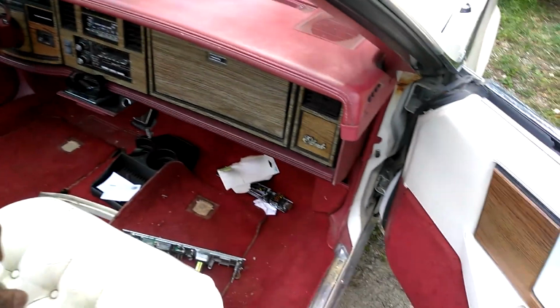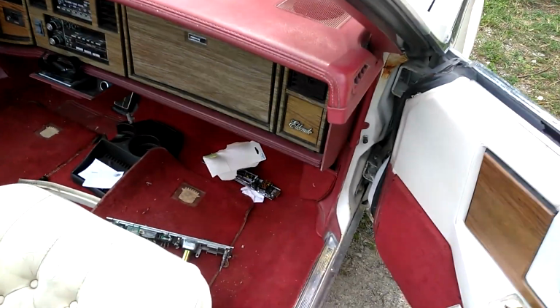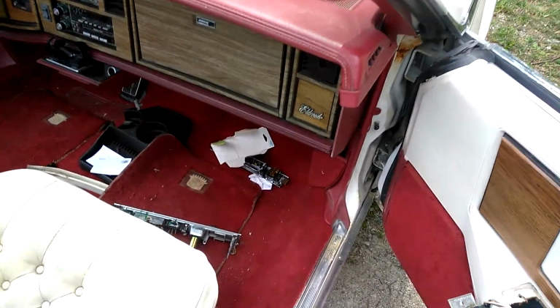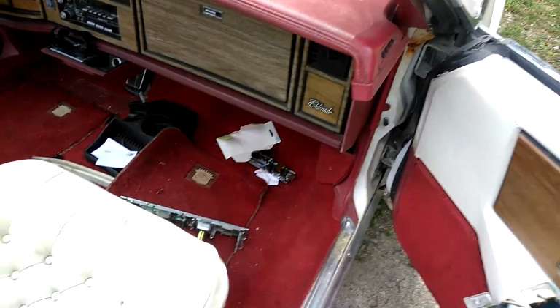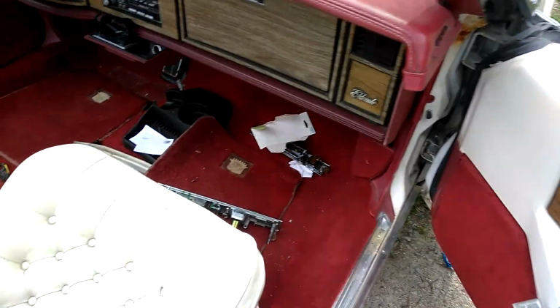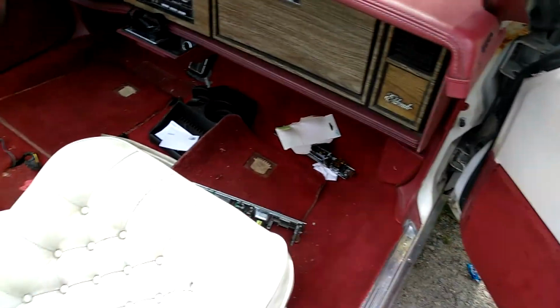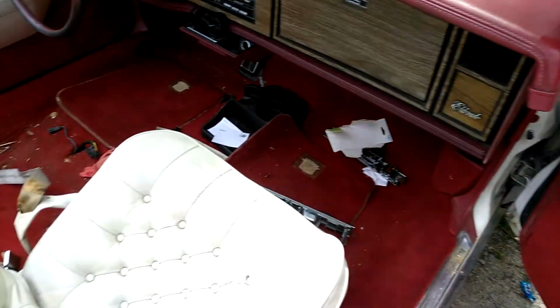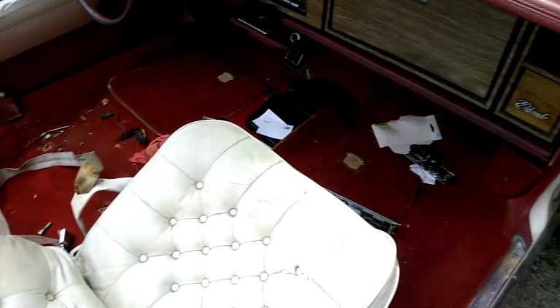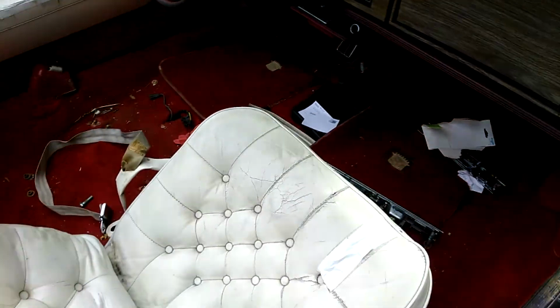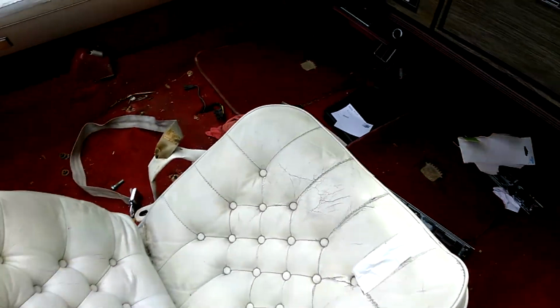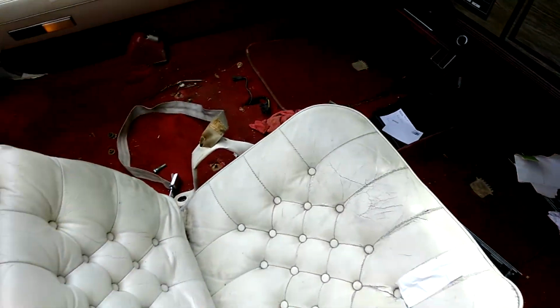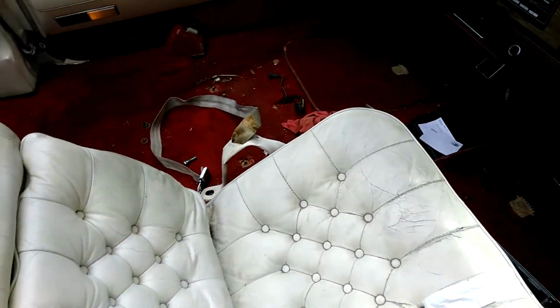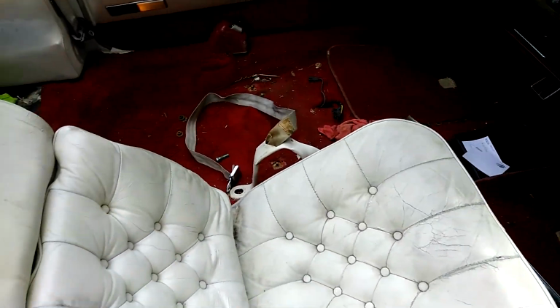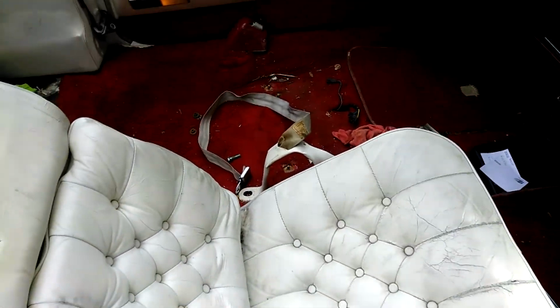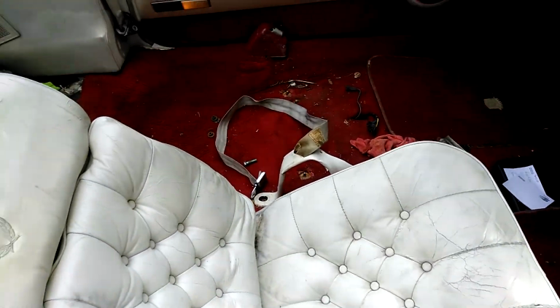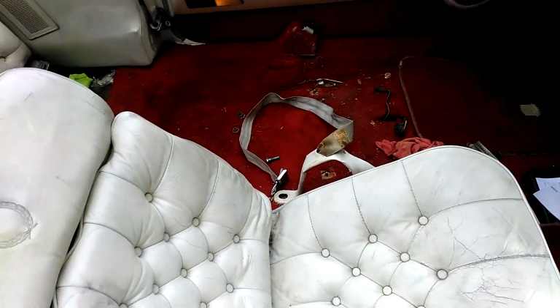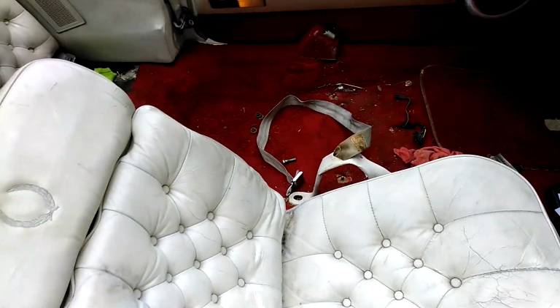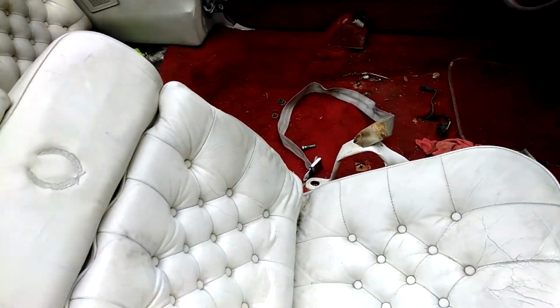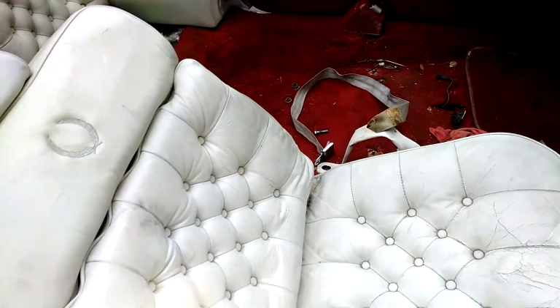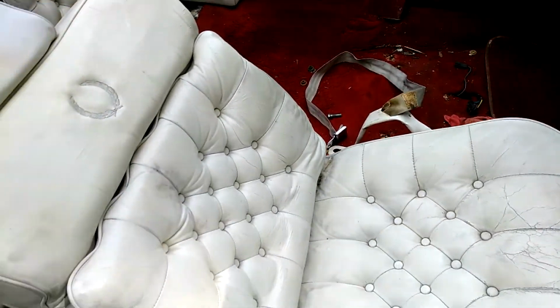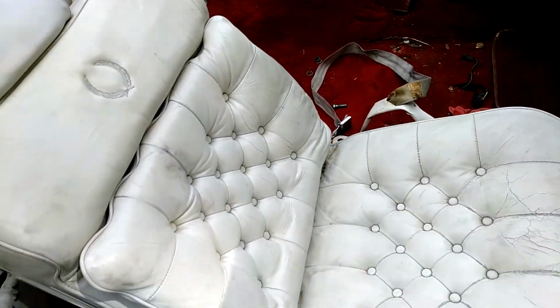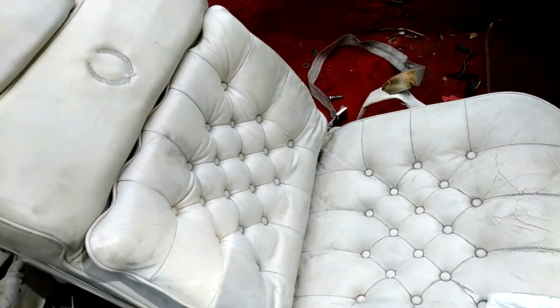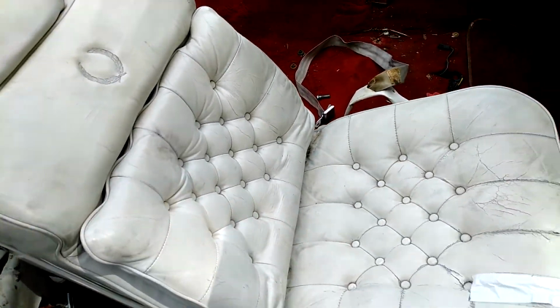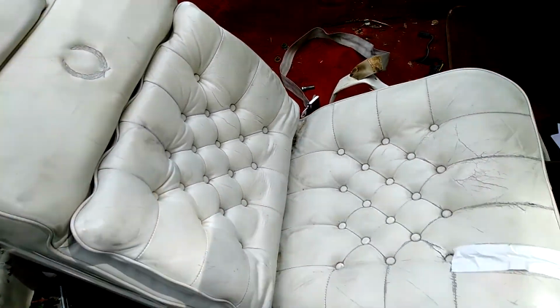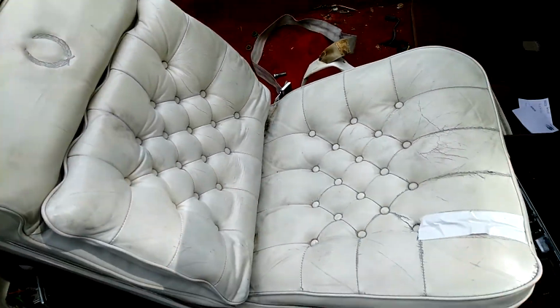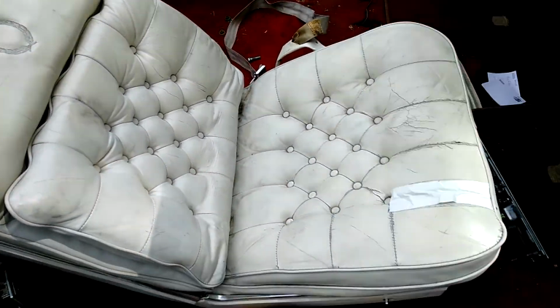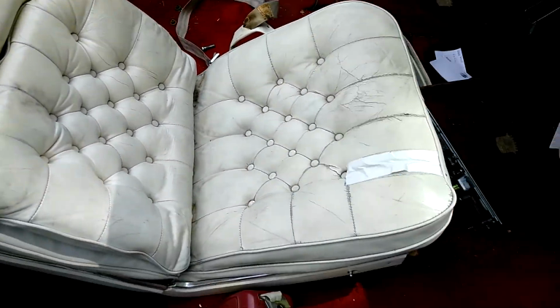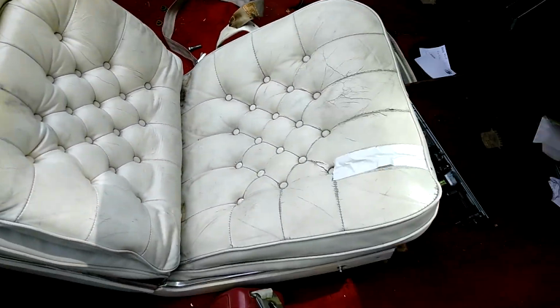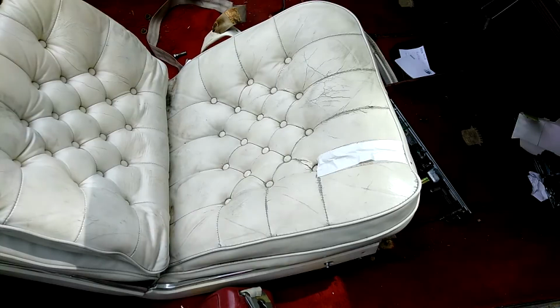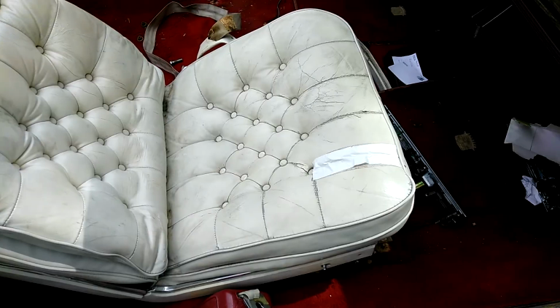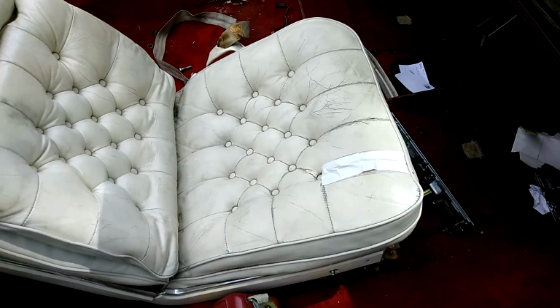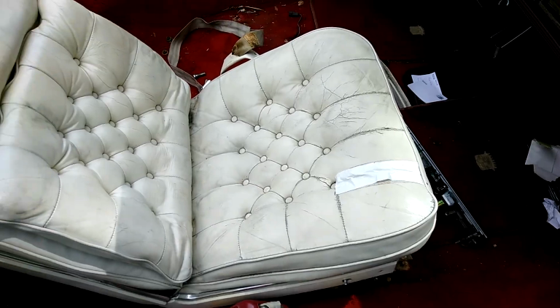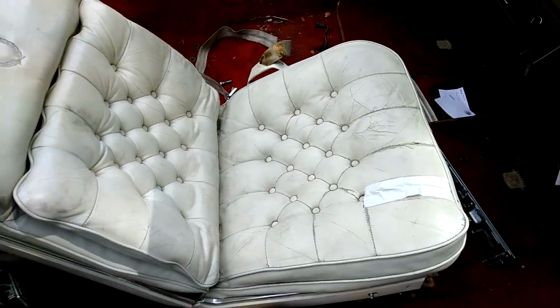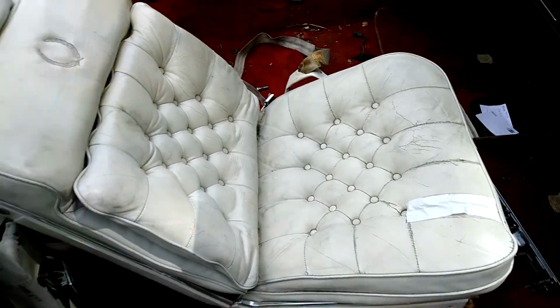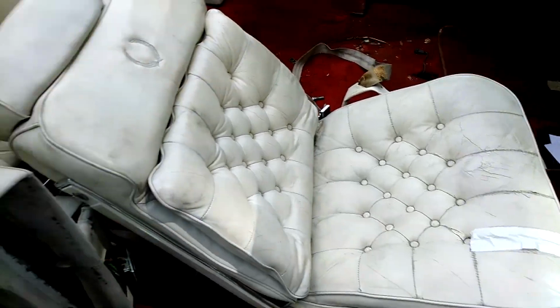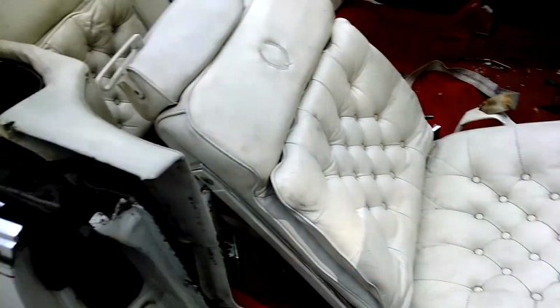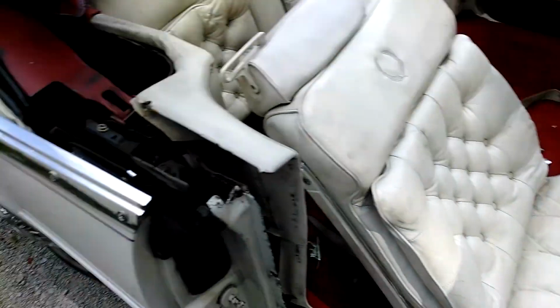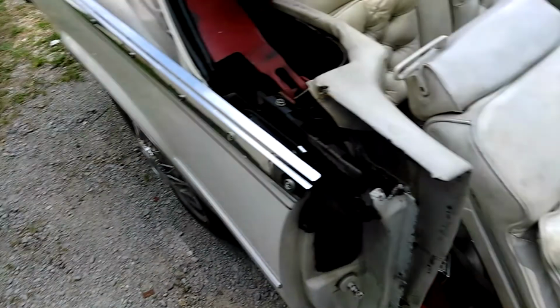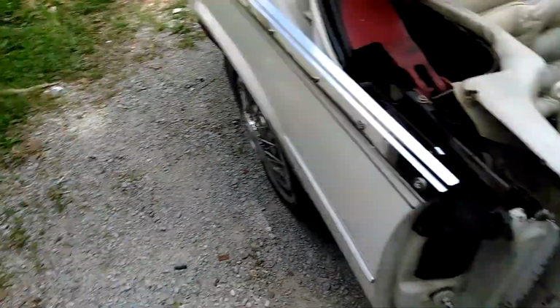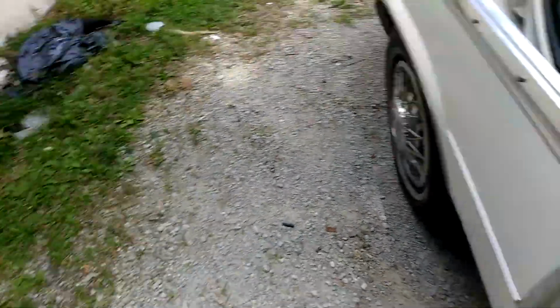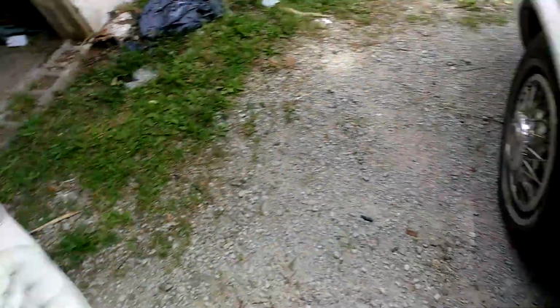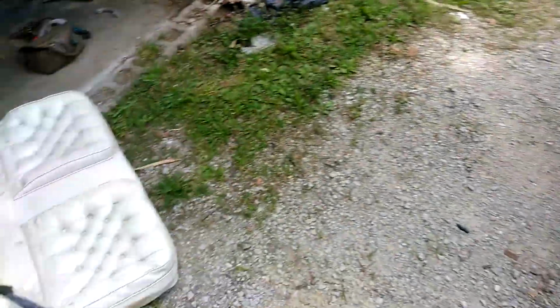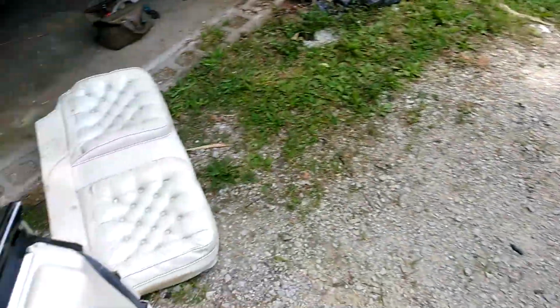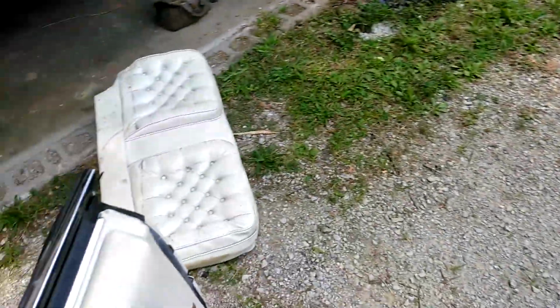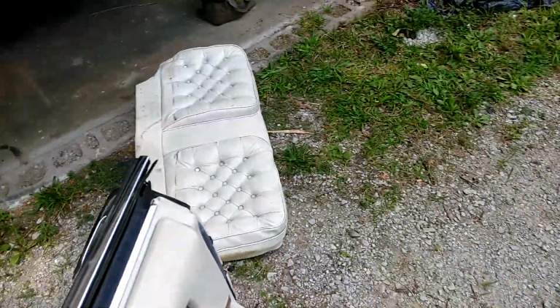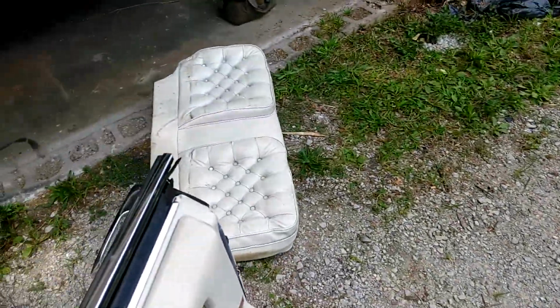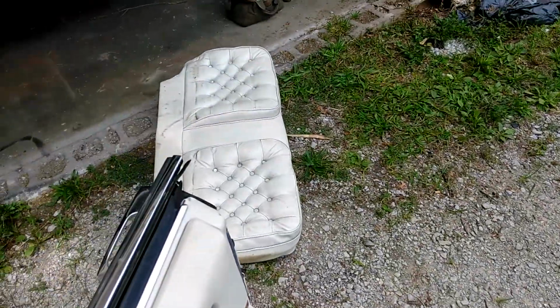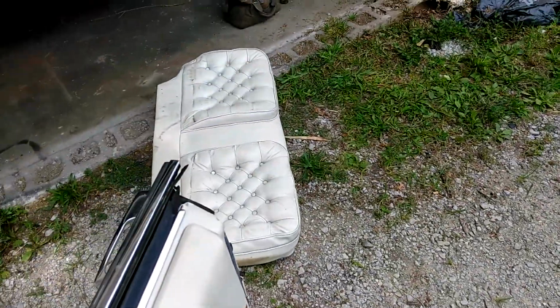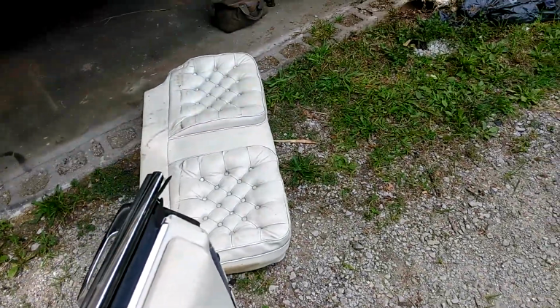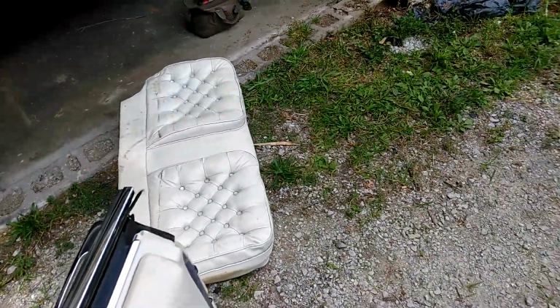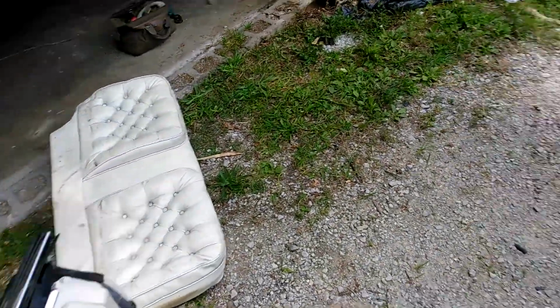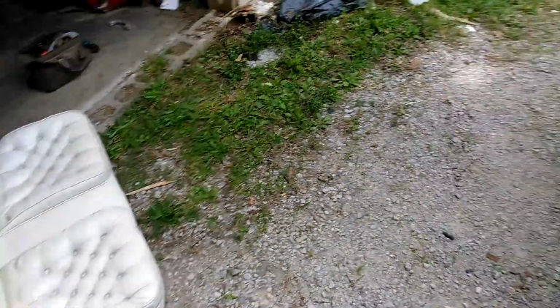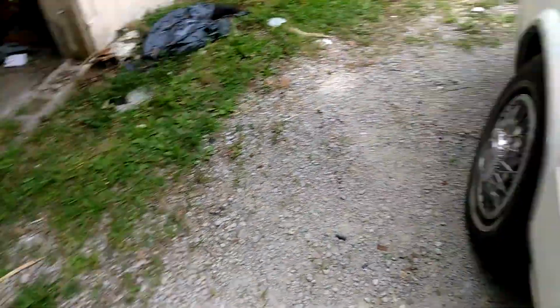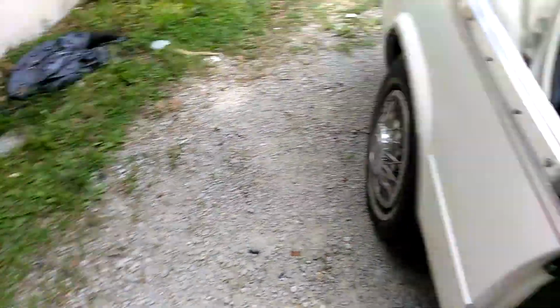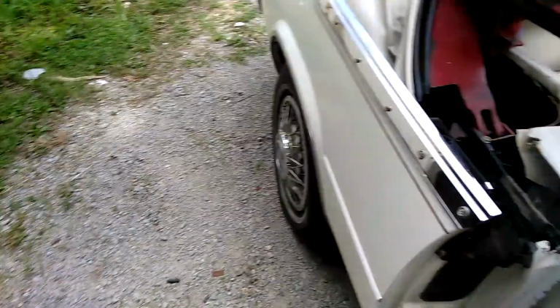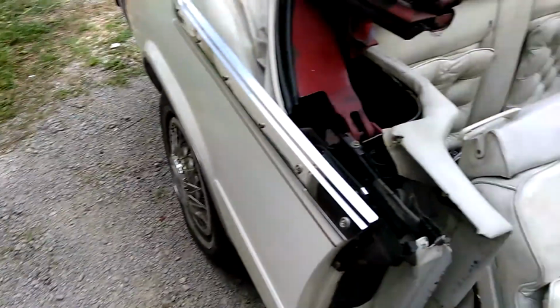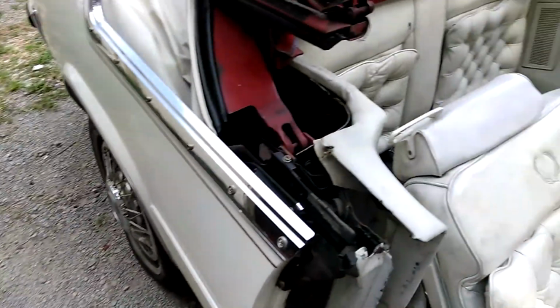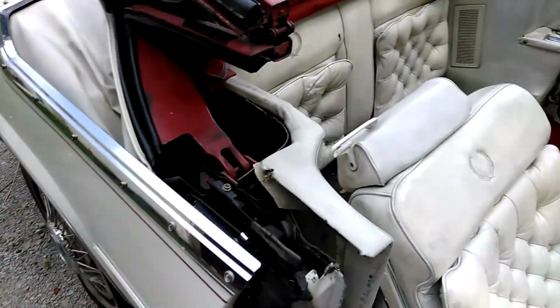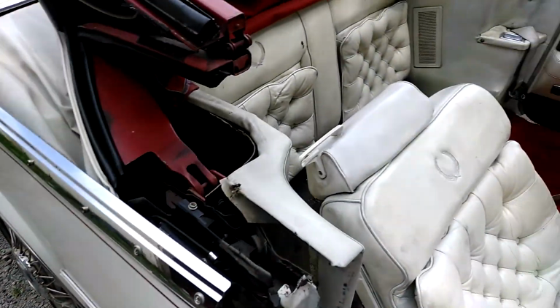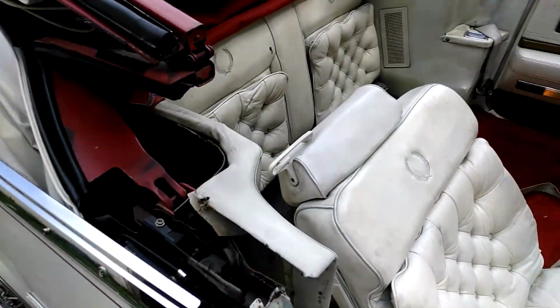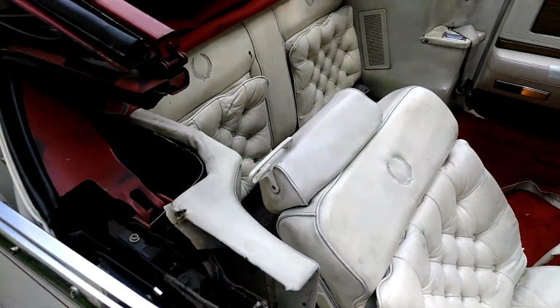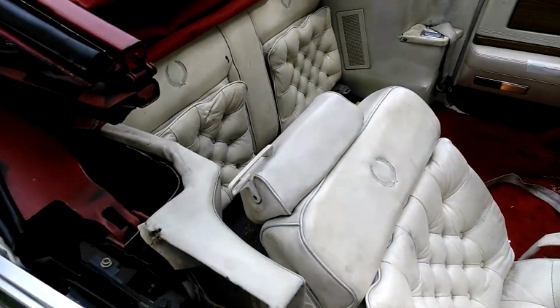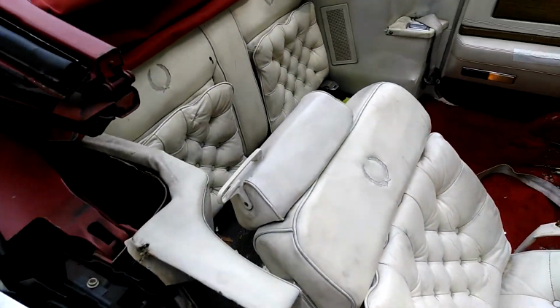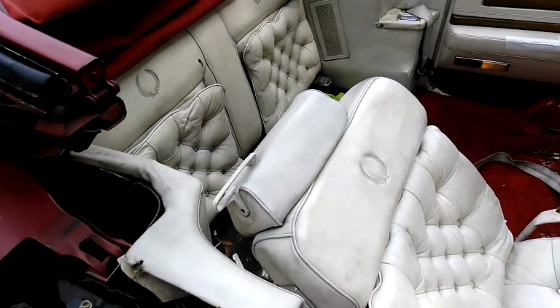Everything's here. Stripping it down. Everything's here.